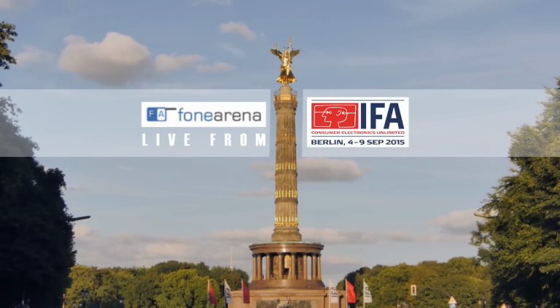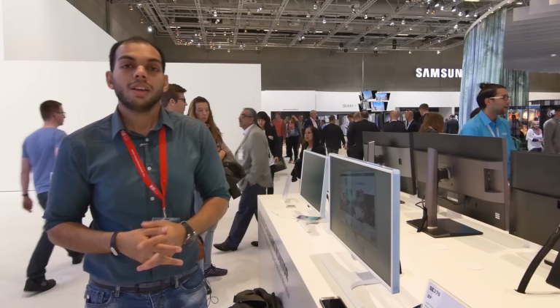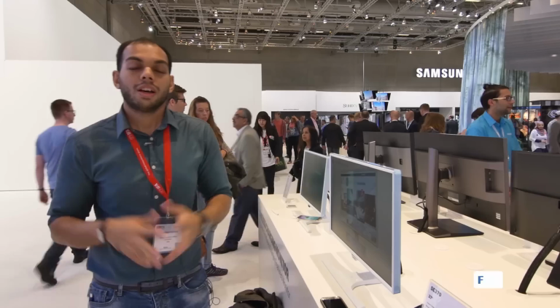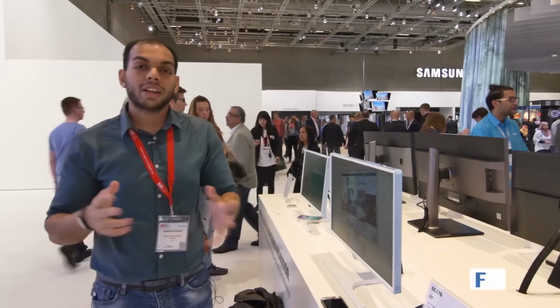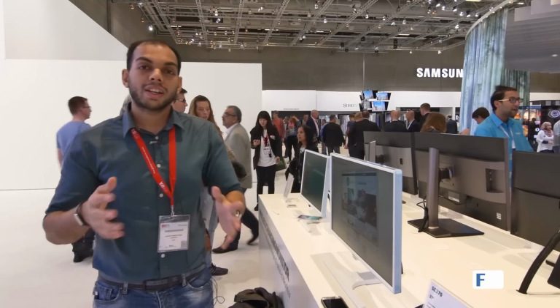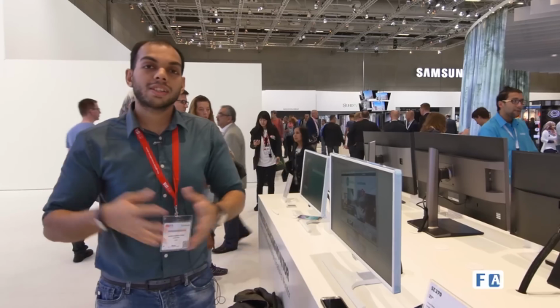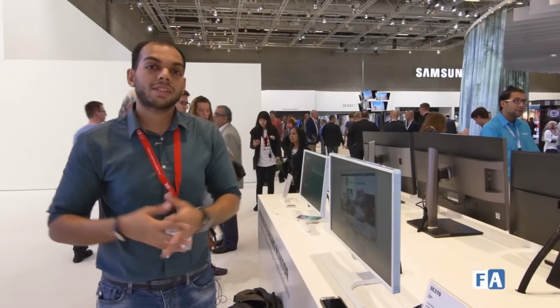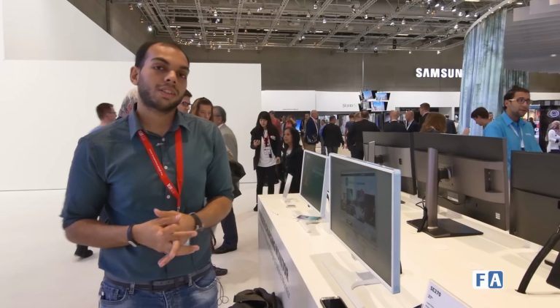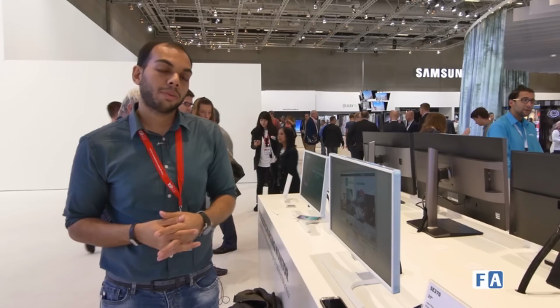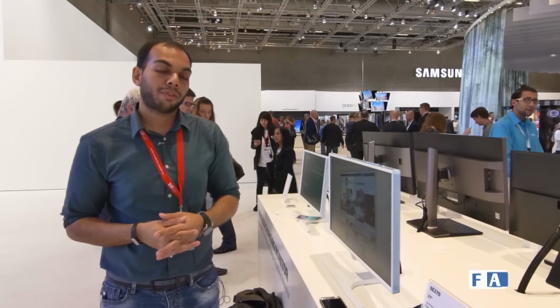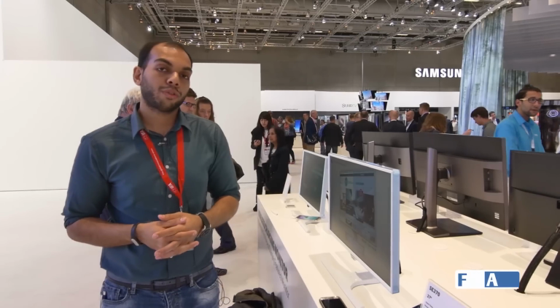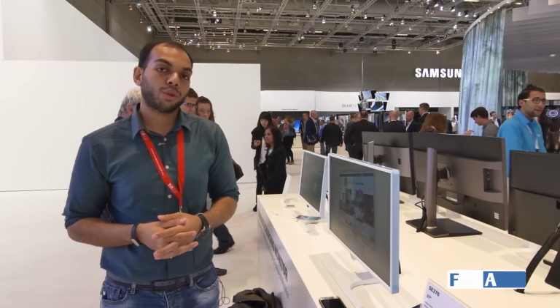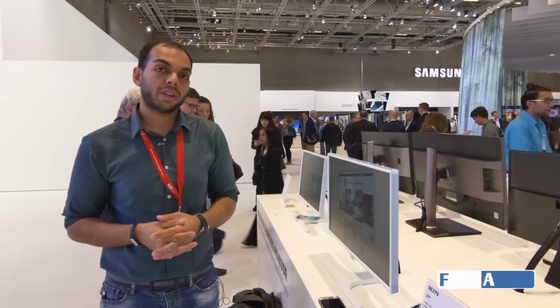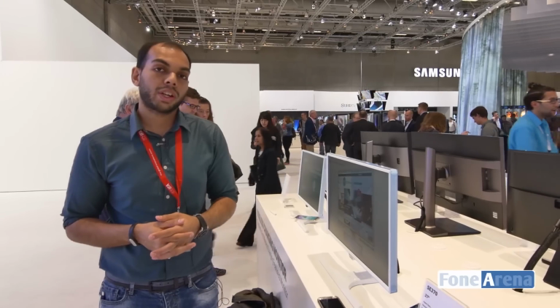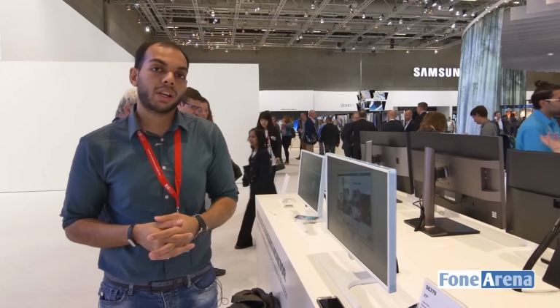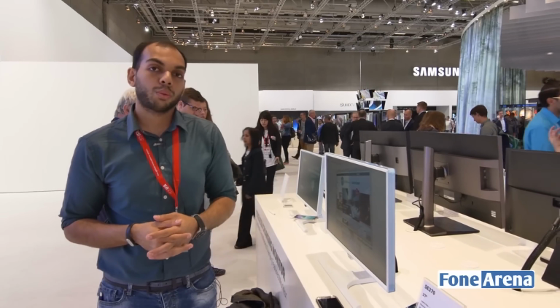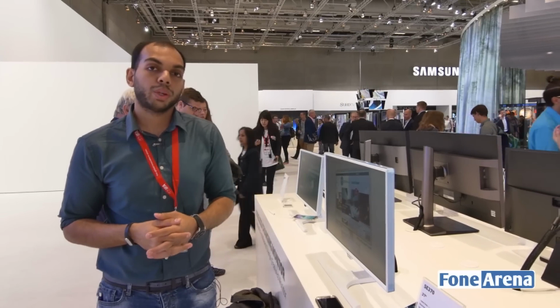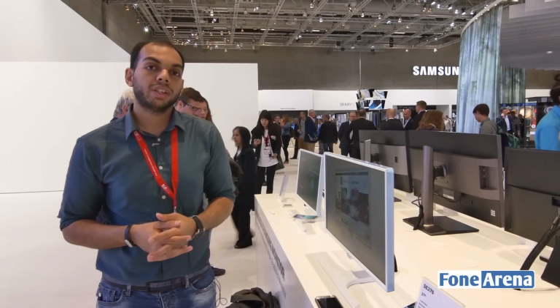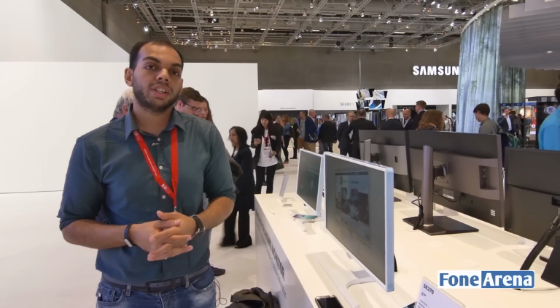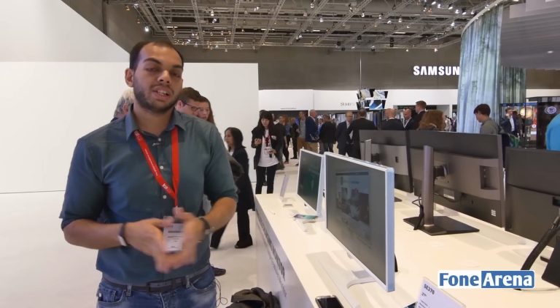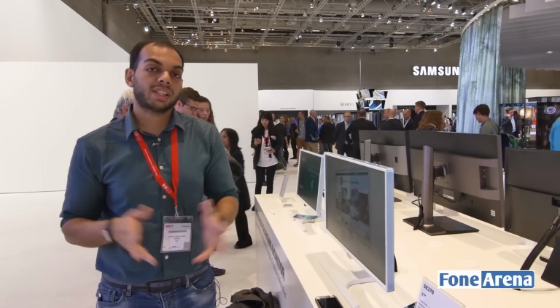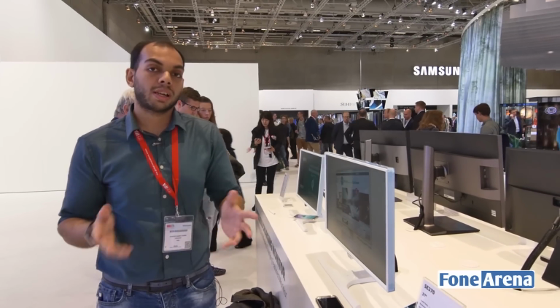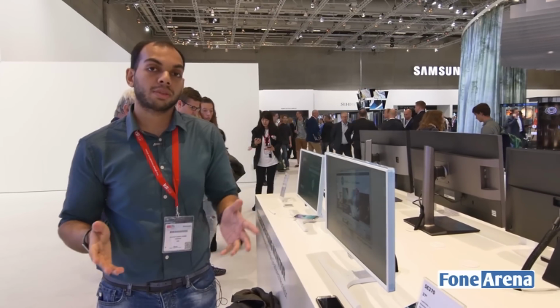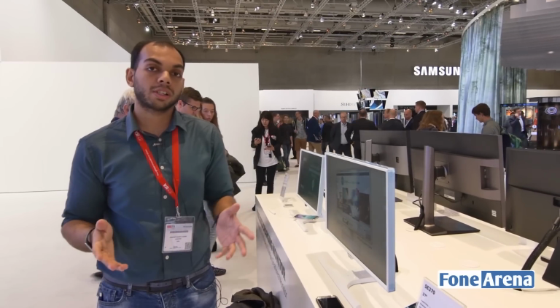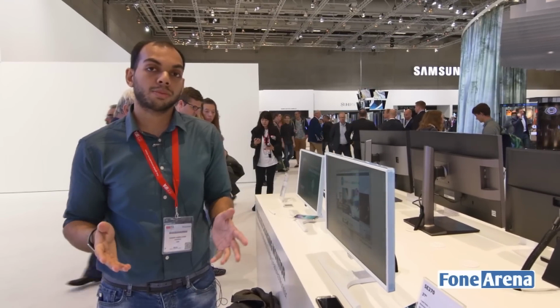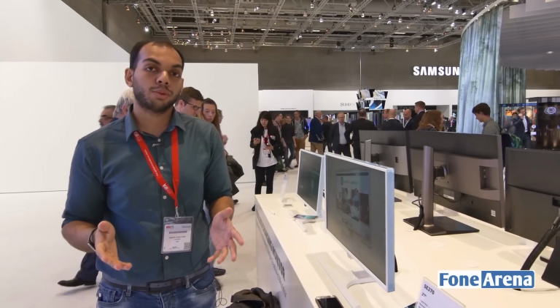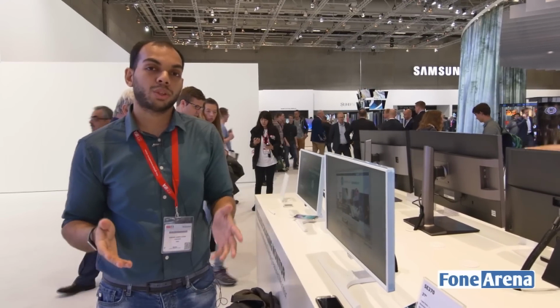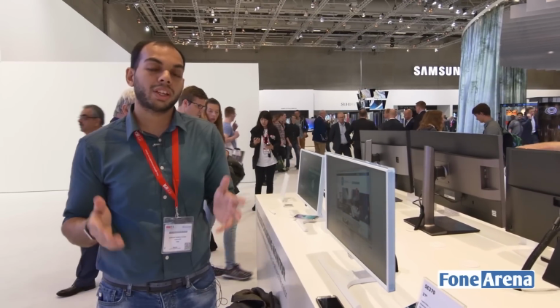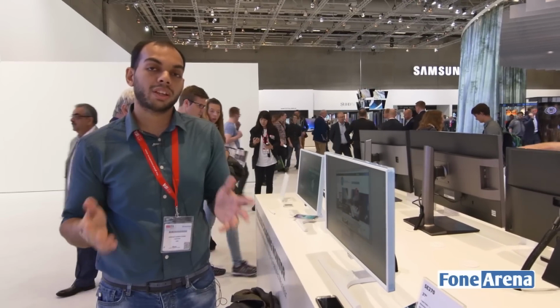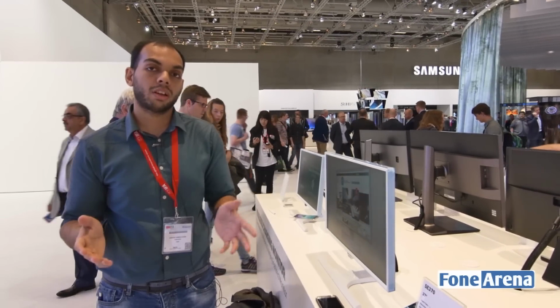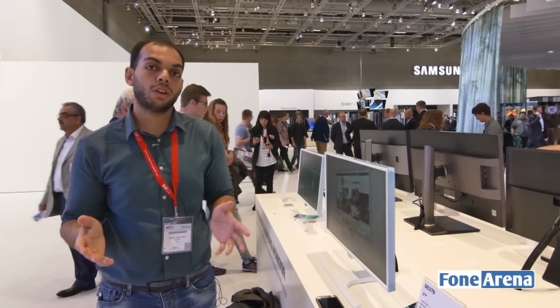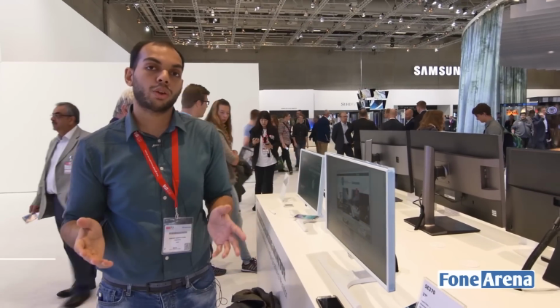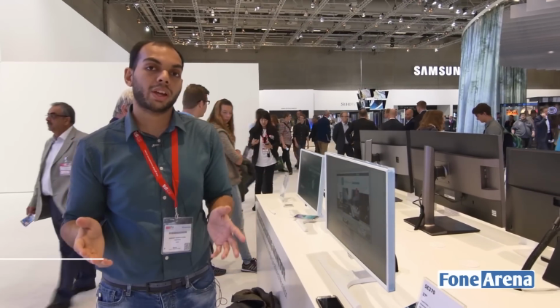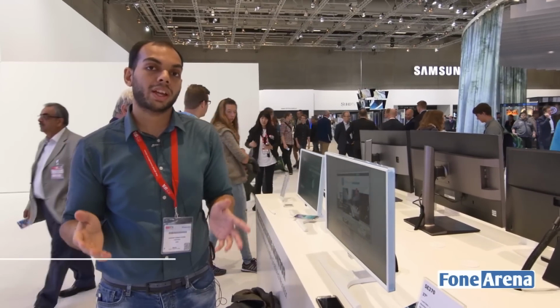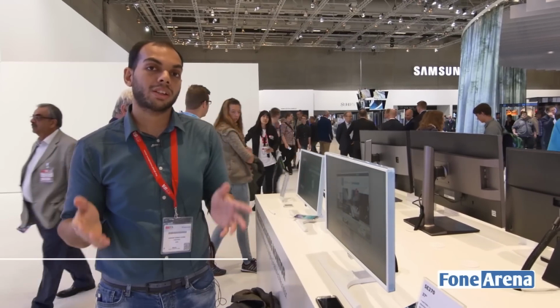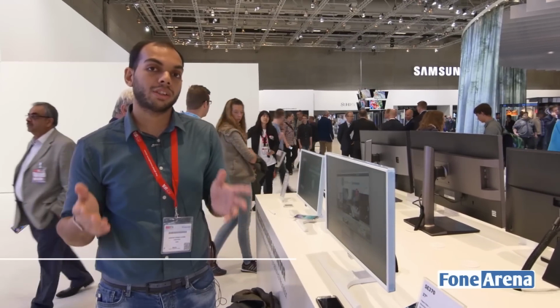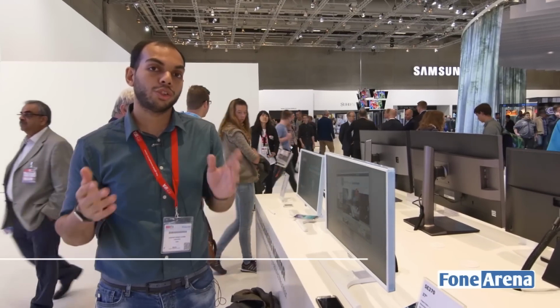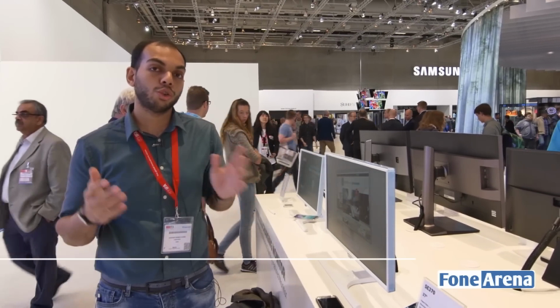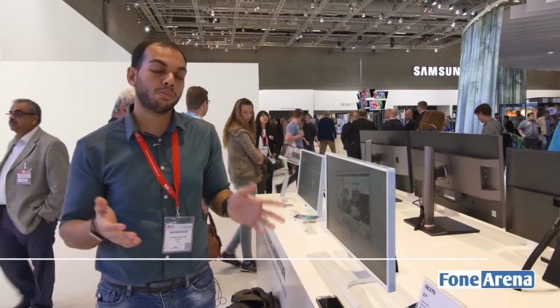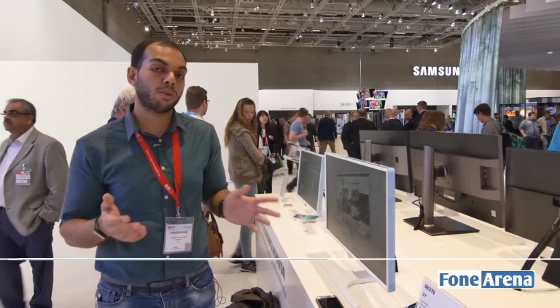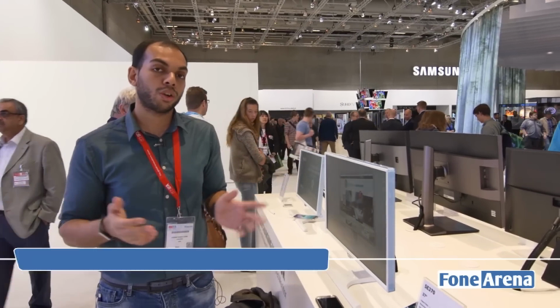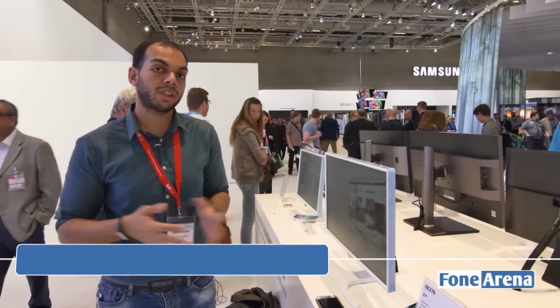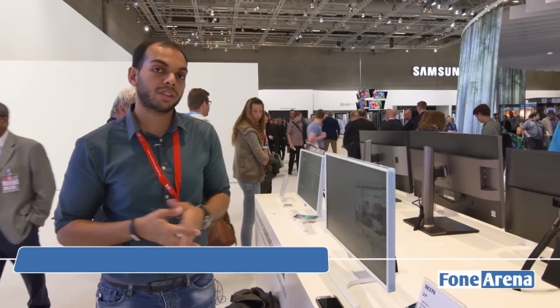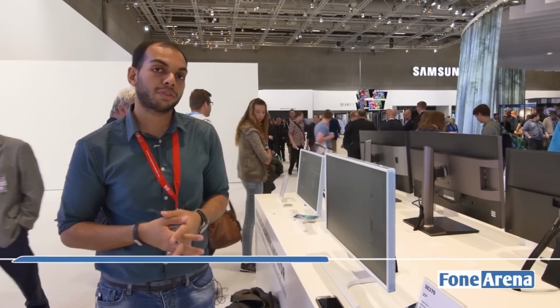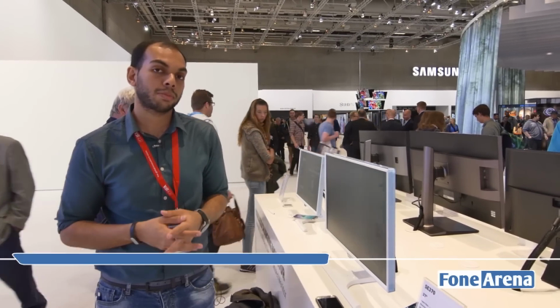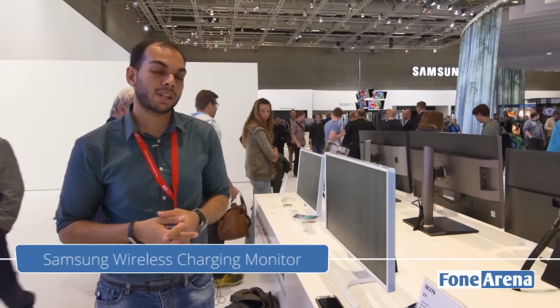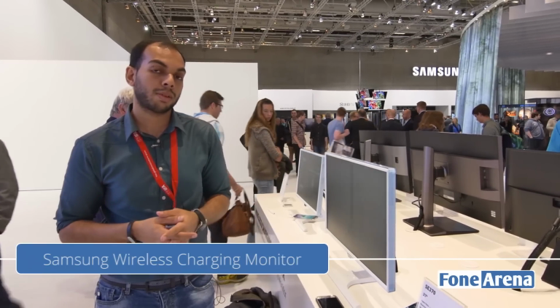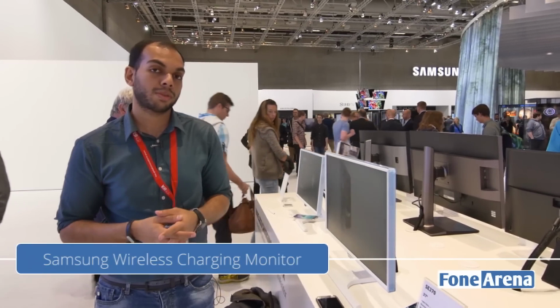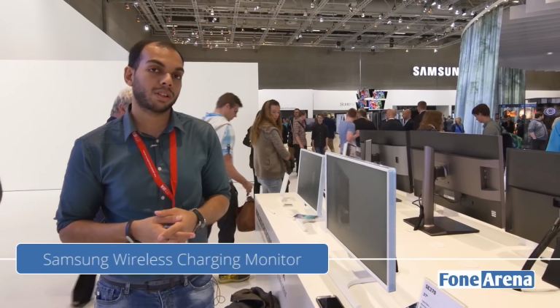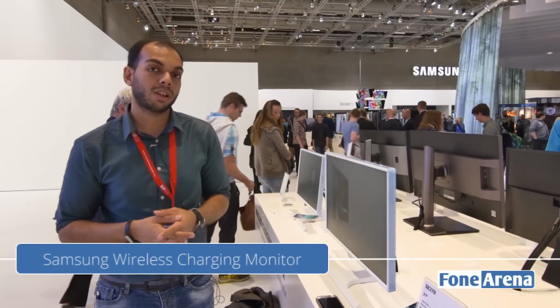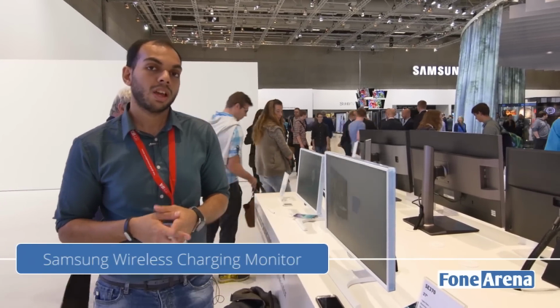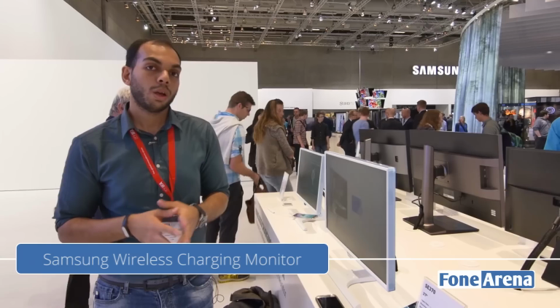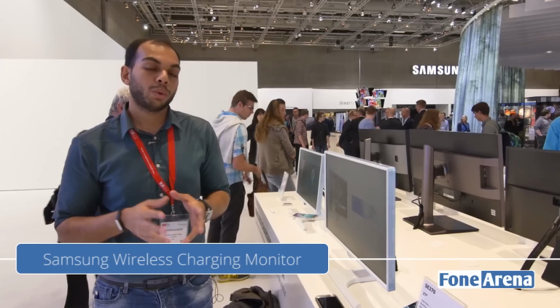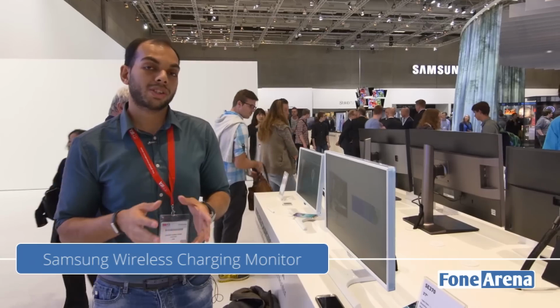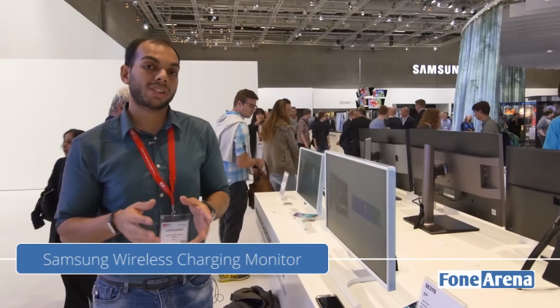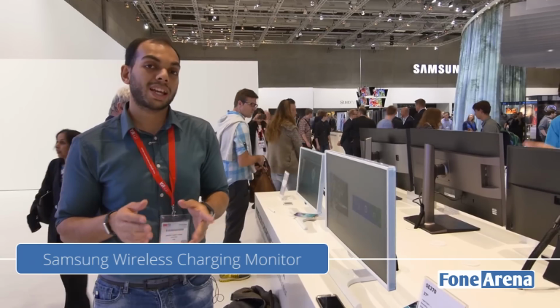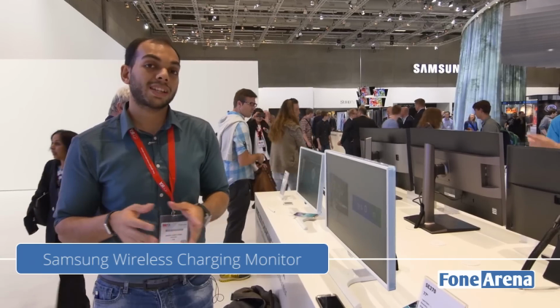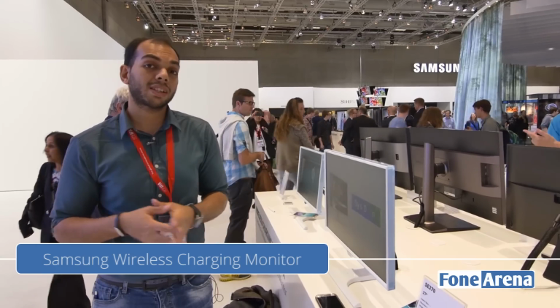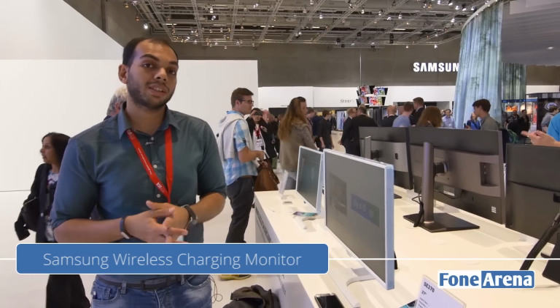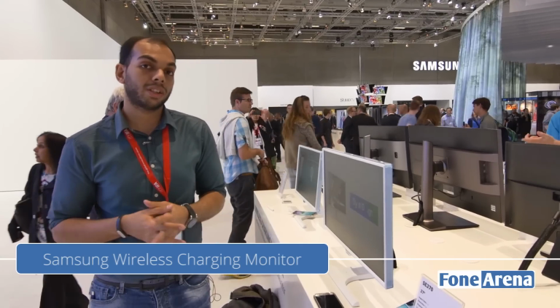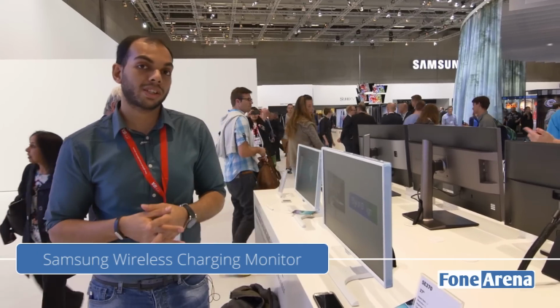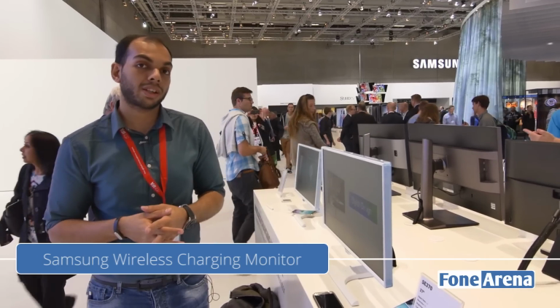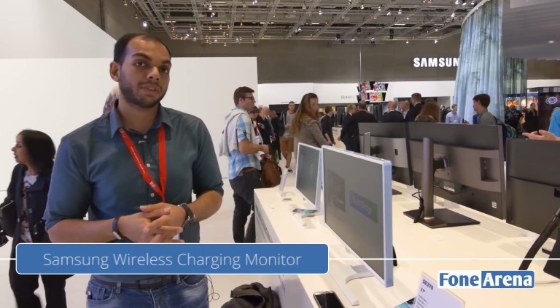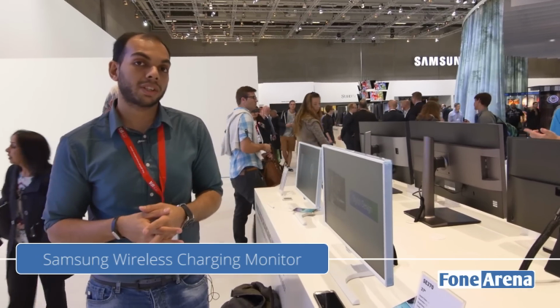Hi guys, it's Sandeep from PhoneArena and we are here at Samsung's booth taking a look at a new monitor from Samsung, which is the SC370.